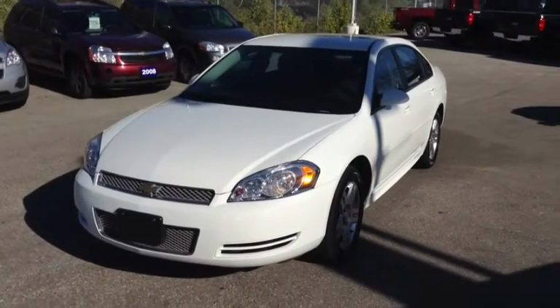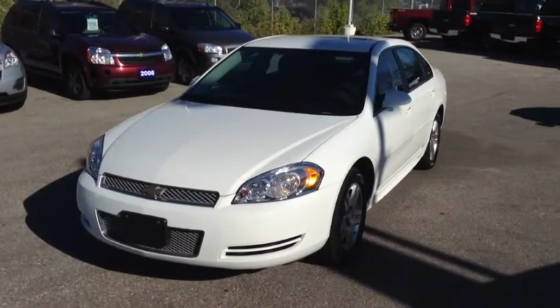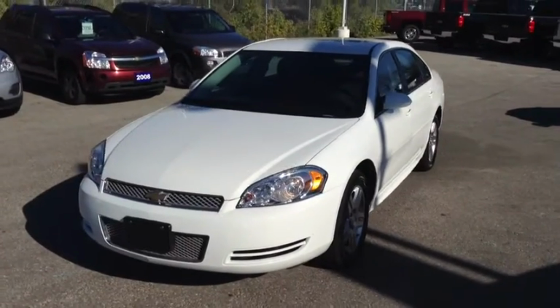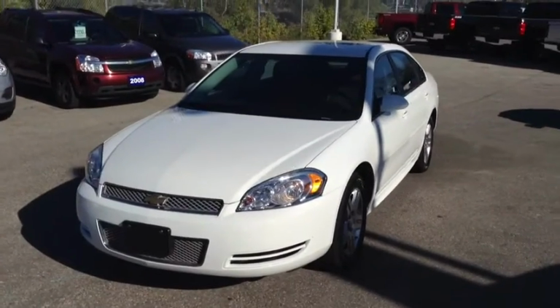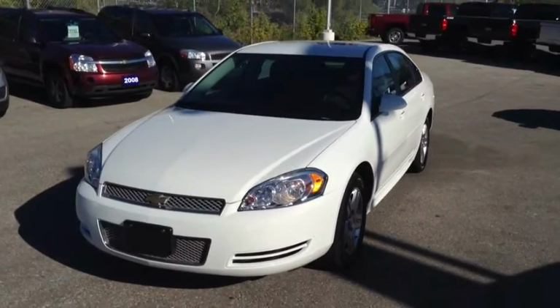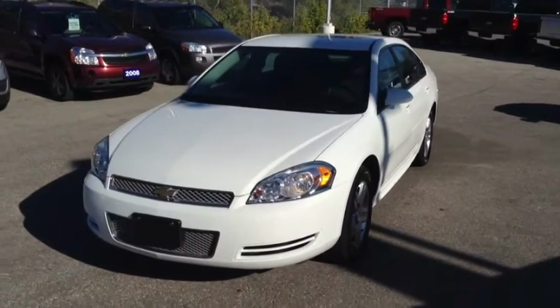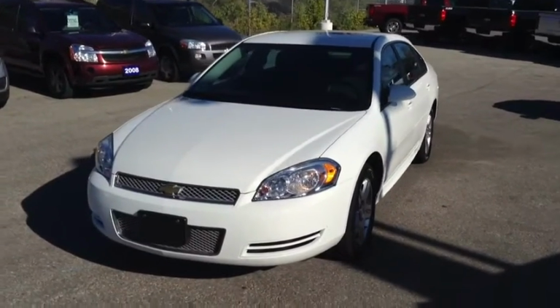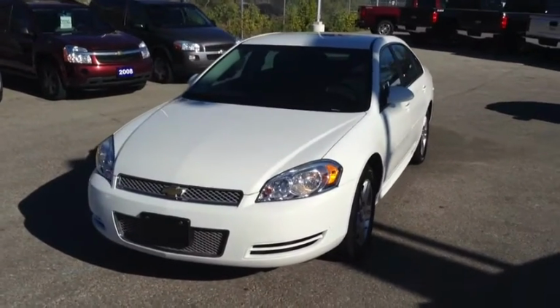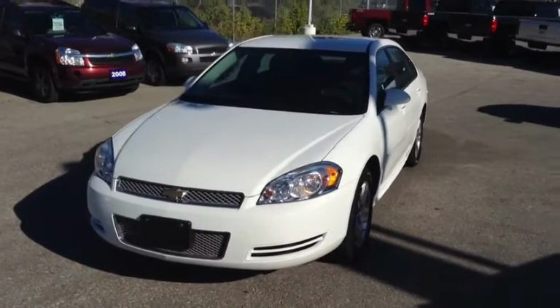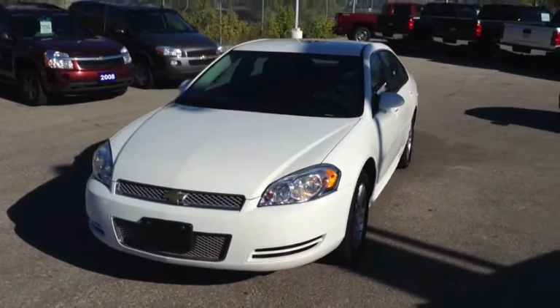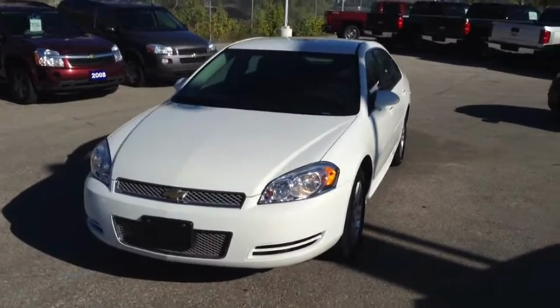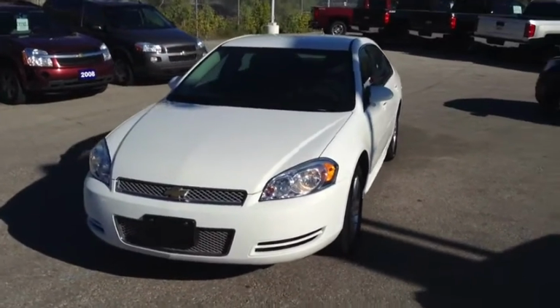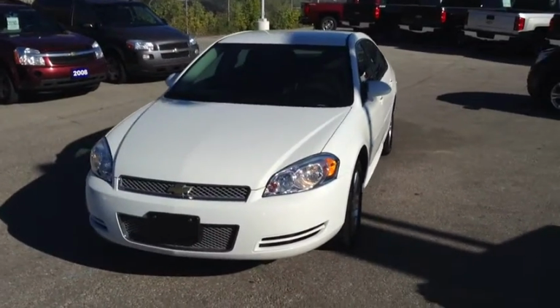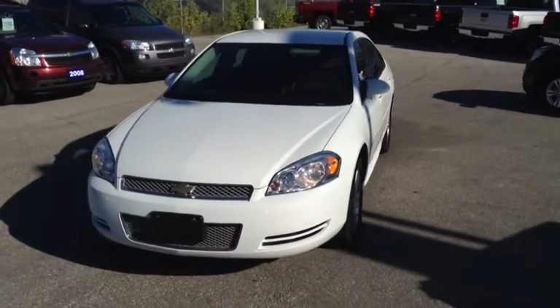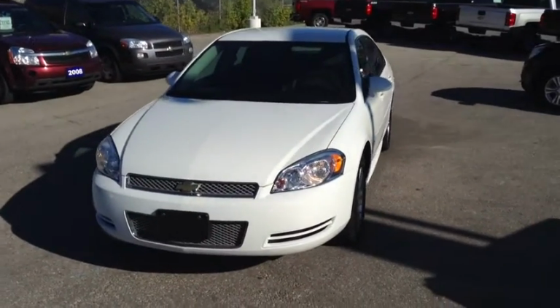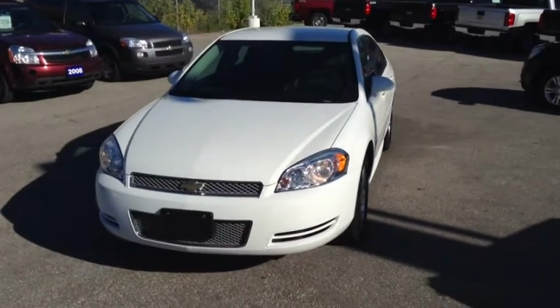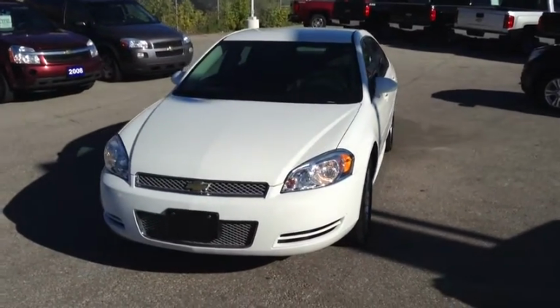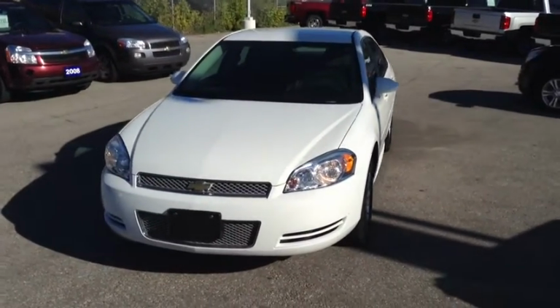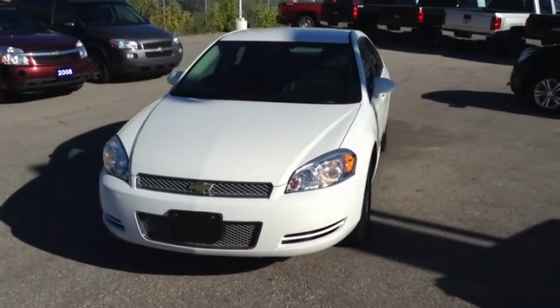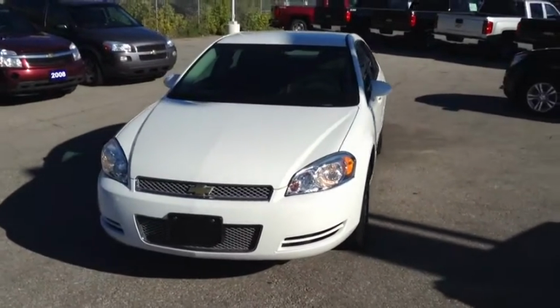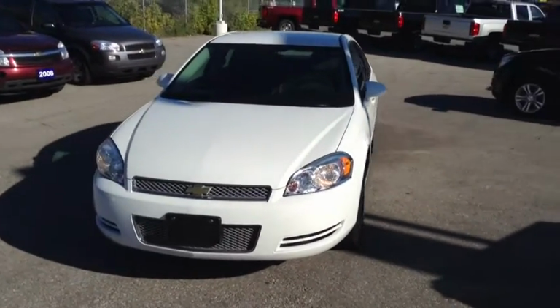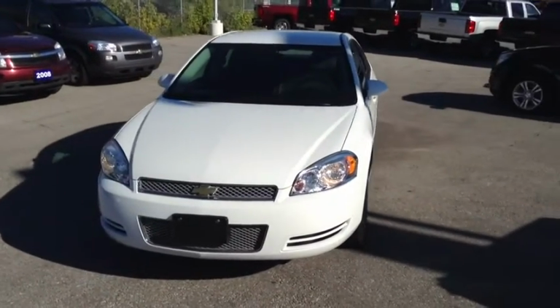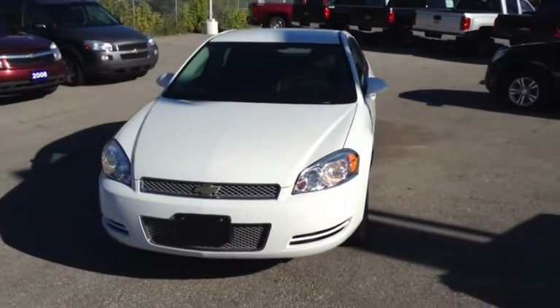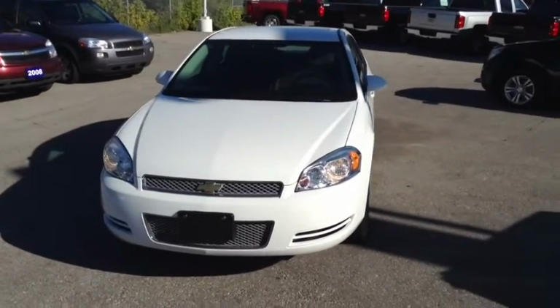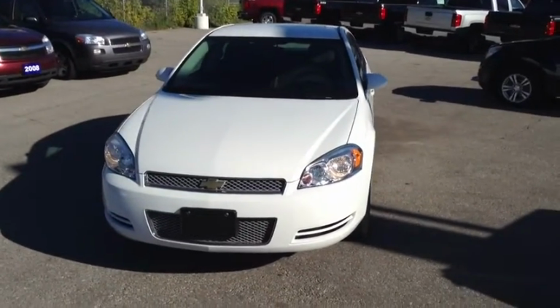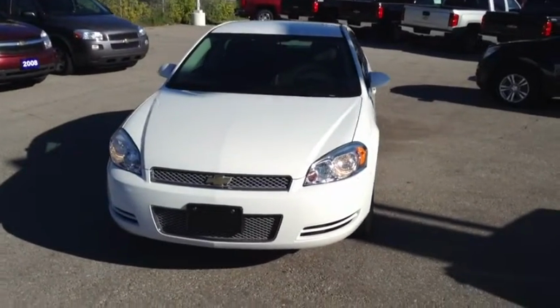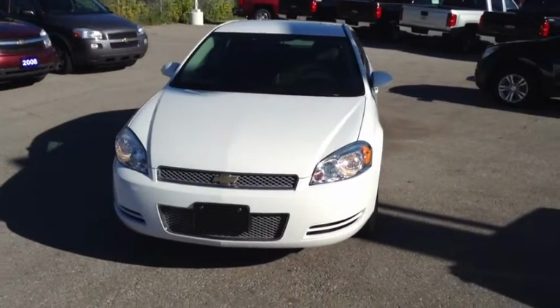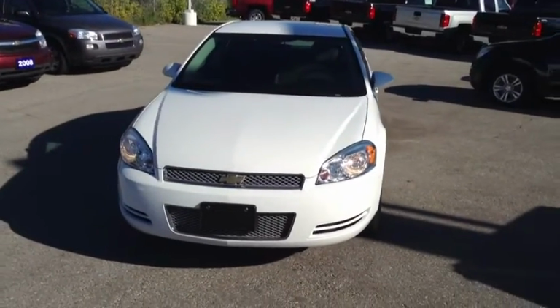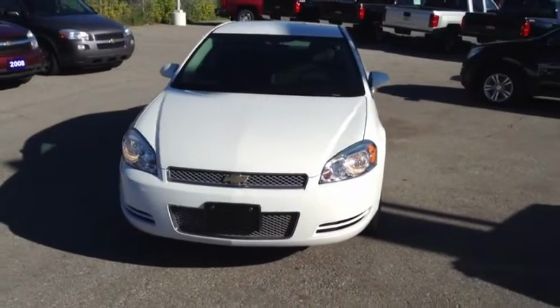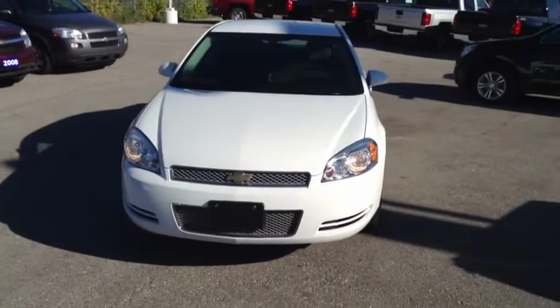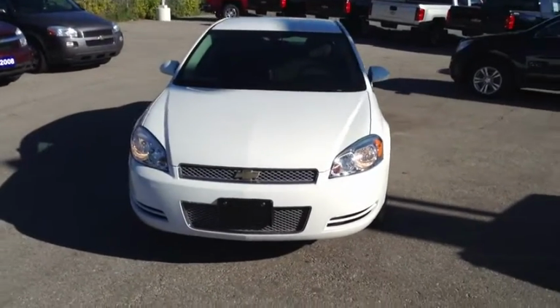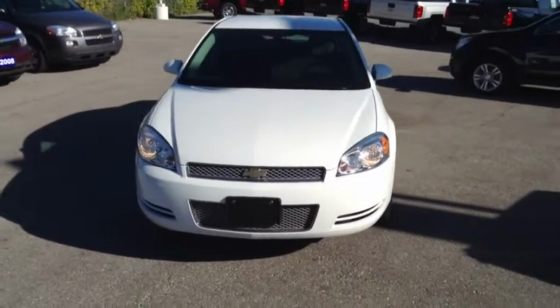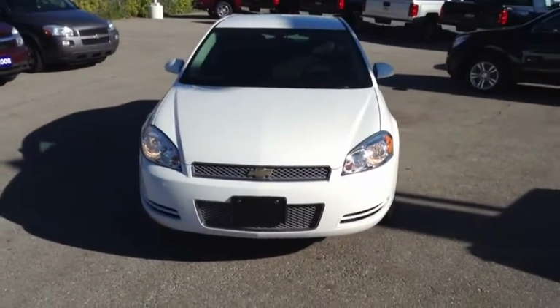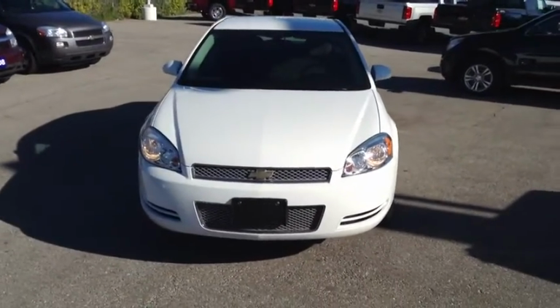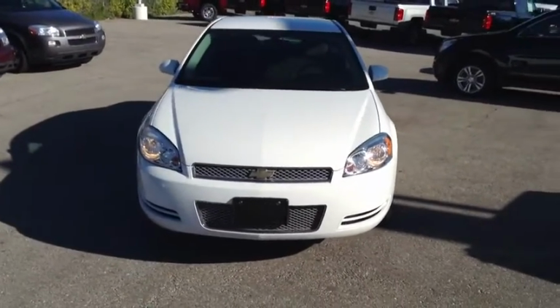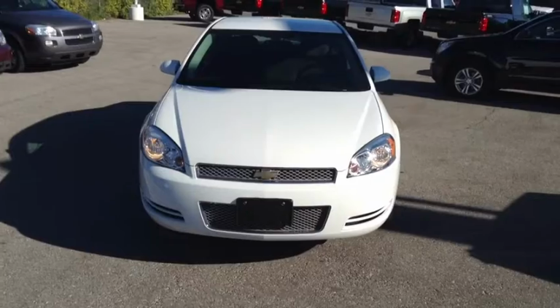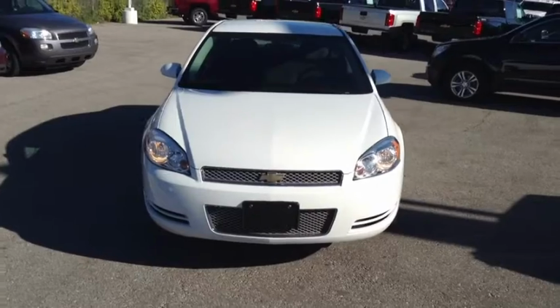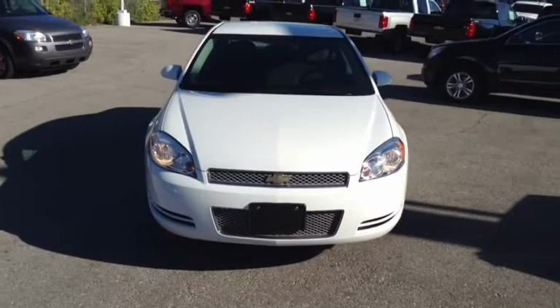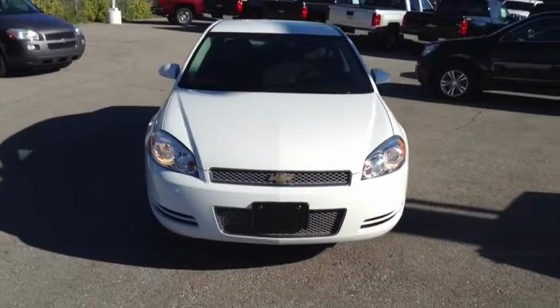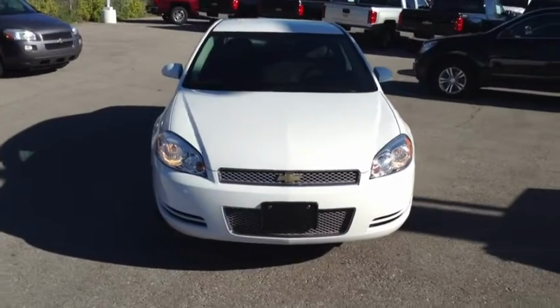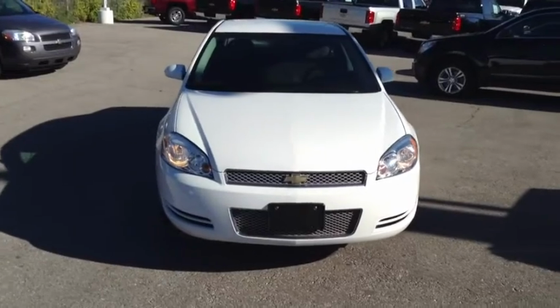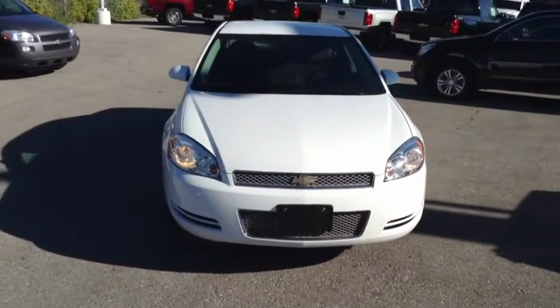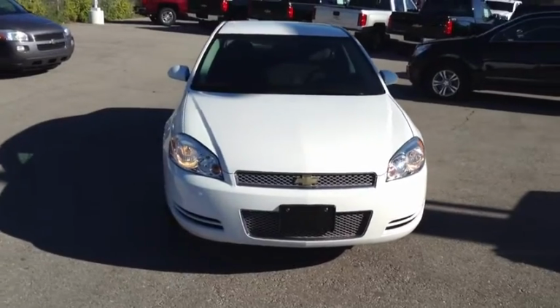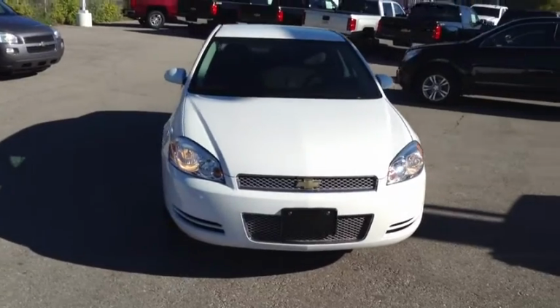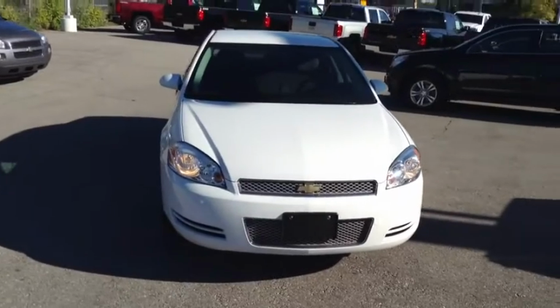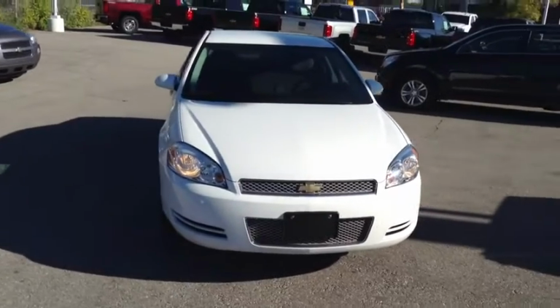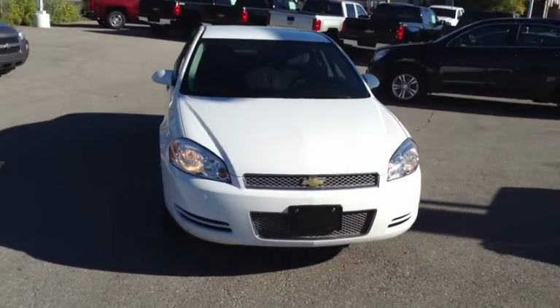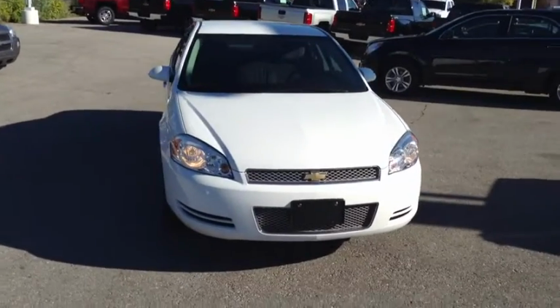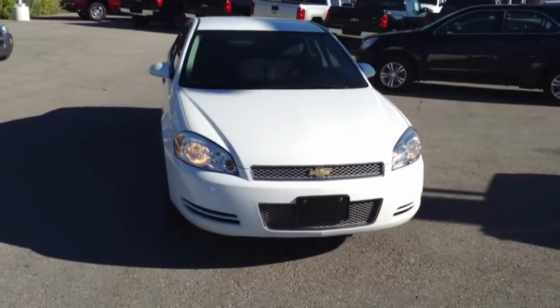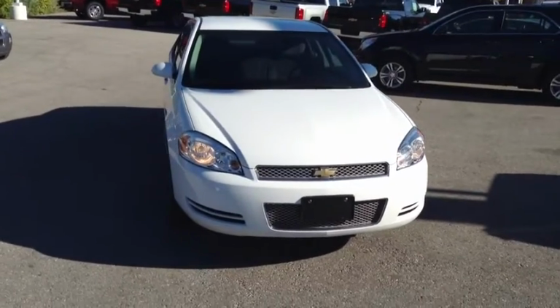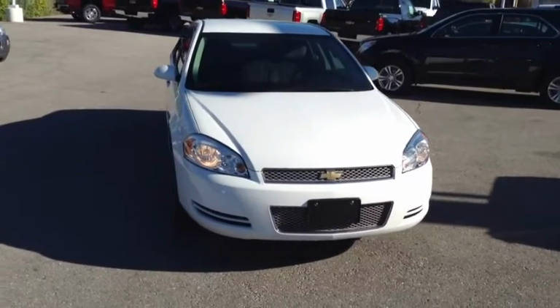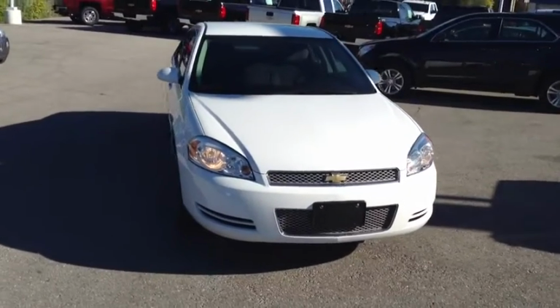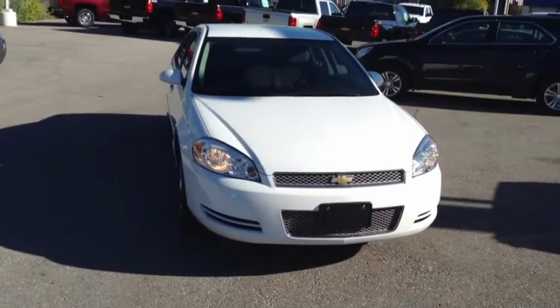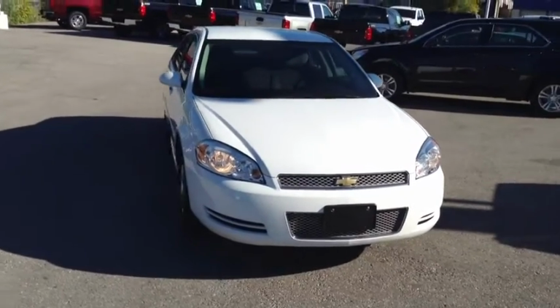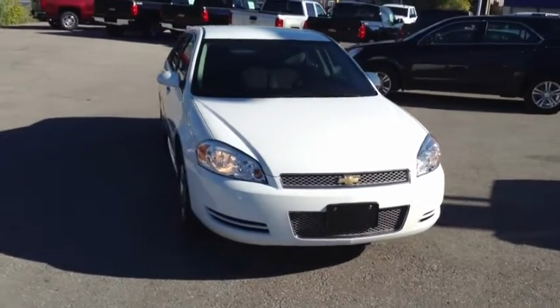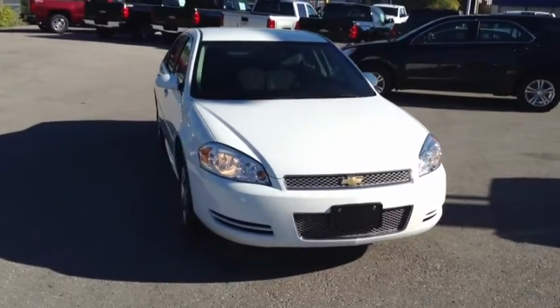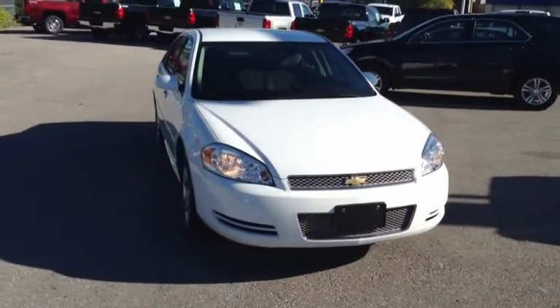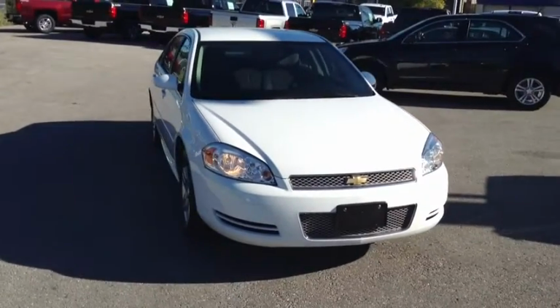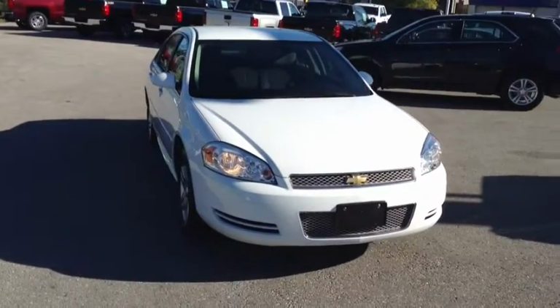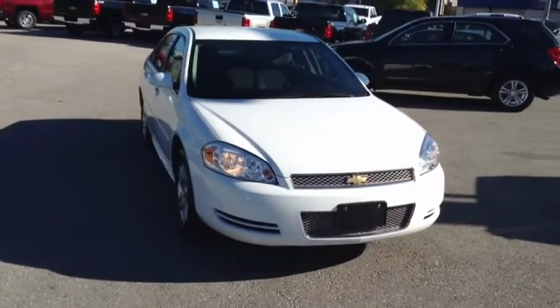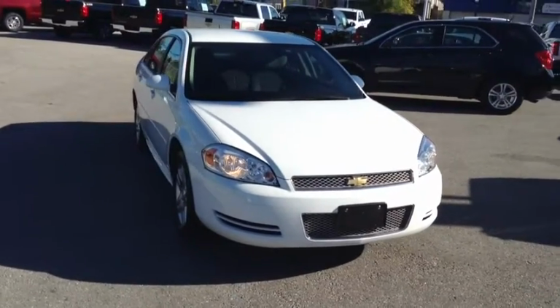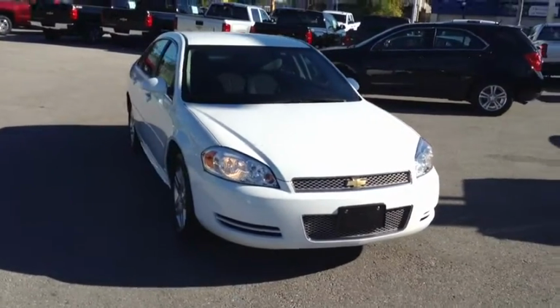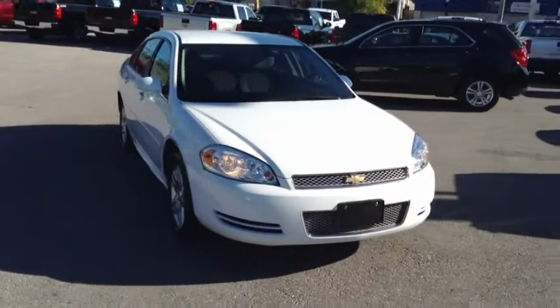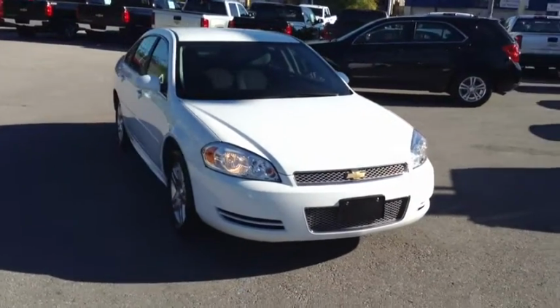Hello, everyone. It's Brandon Alexander from Ontario Motor Sales. This is our certified pre-owned 2013 Chevrolet Impala LT.